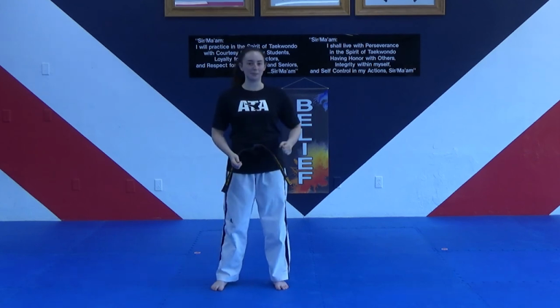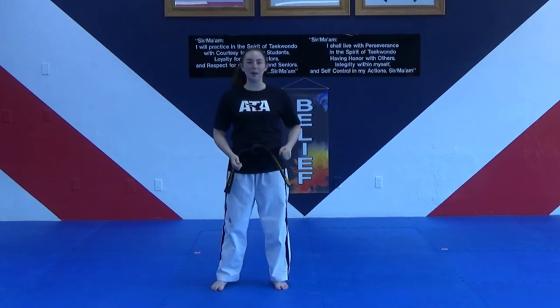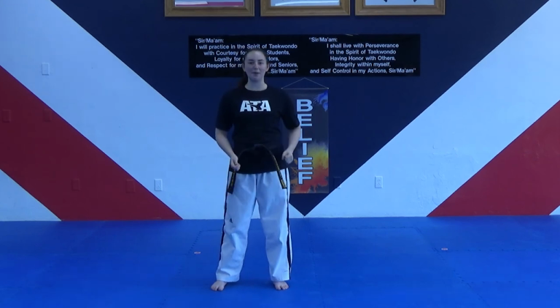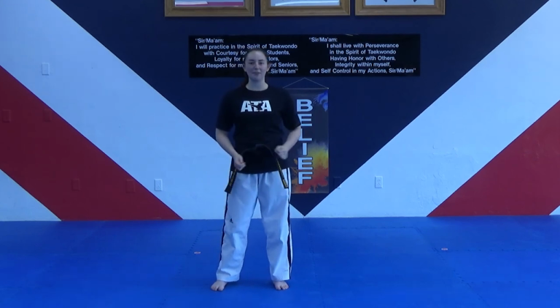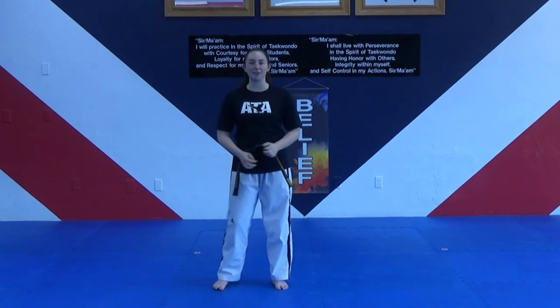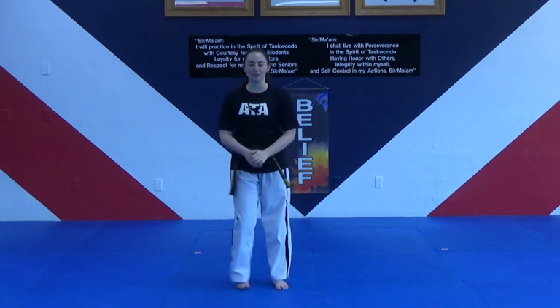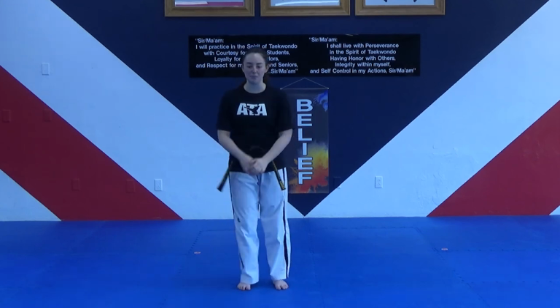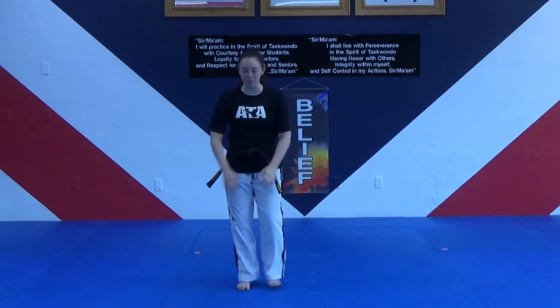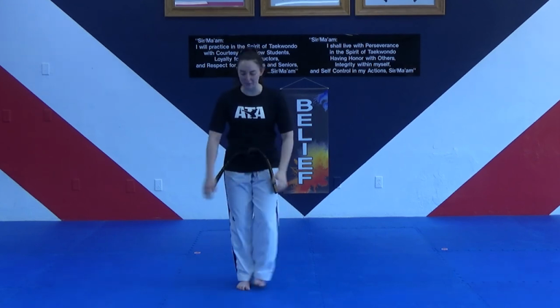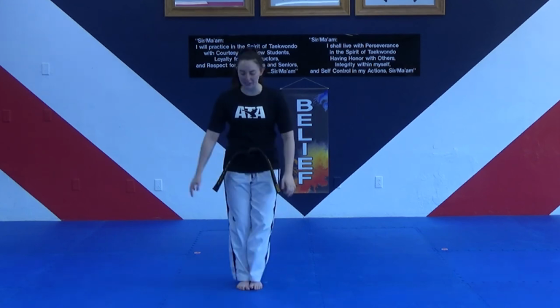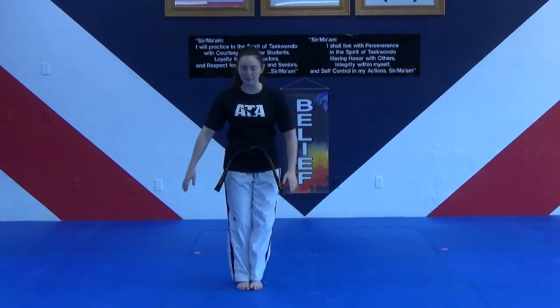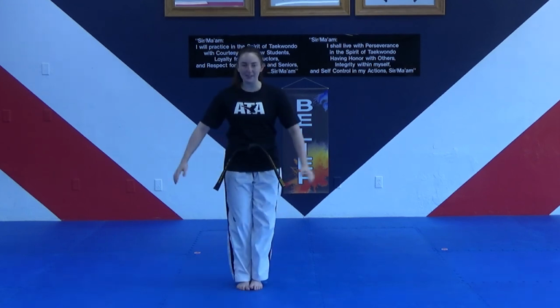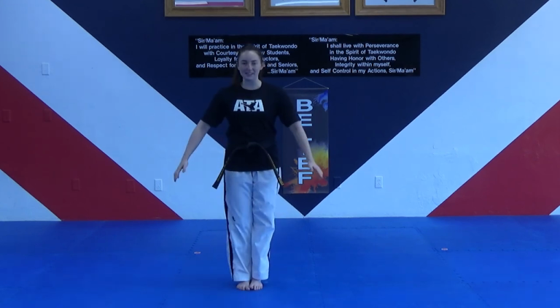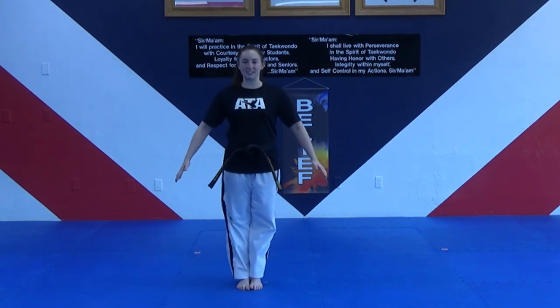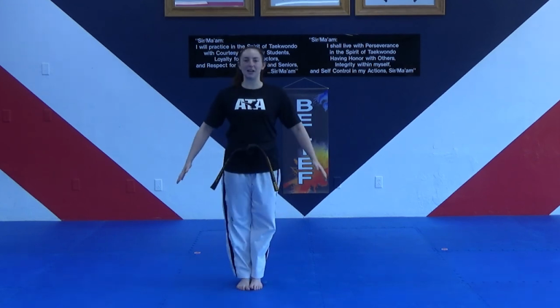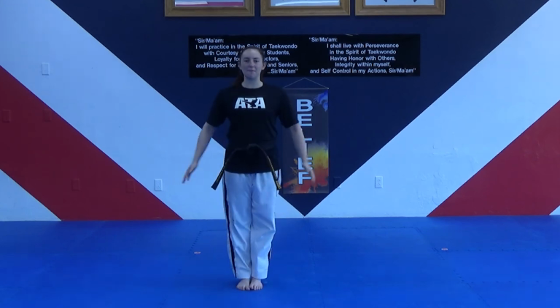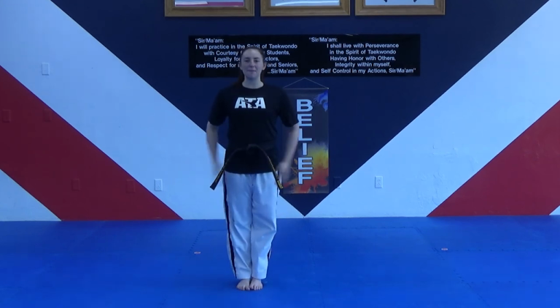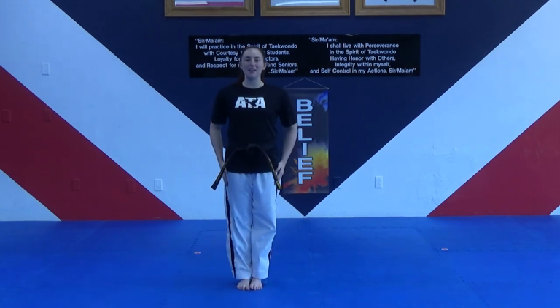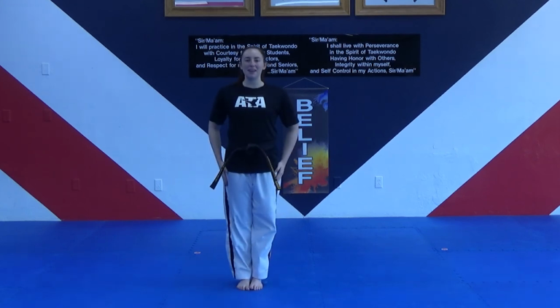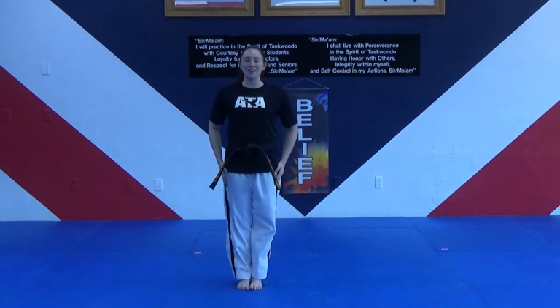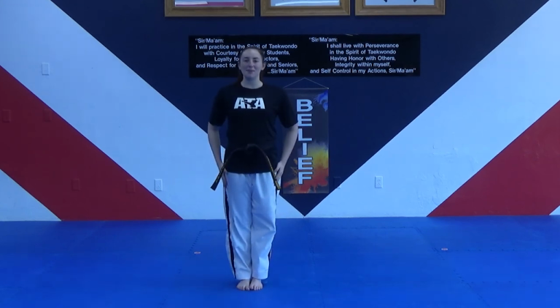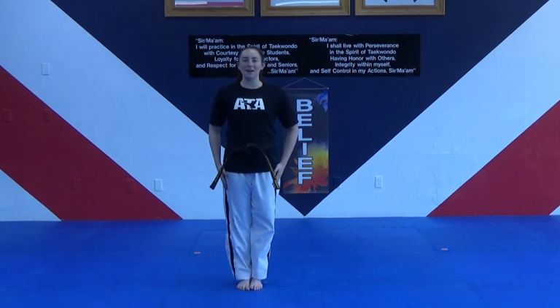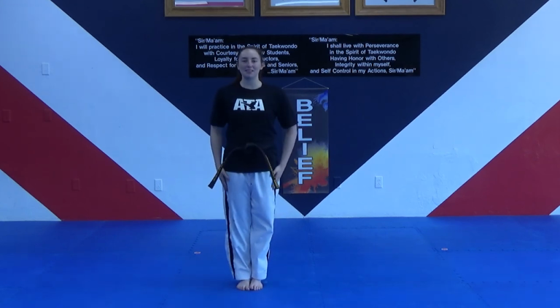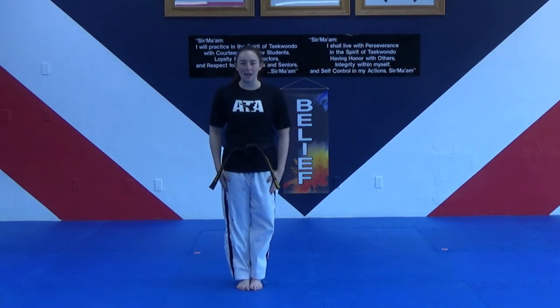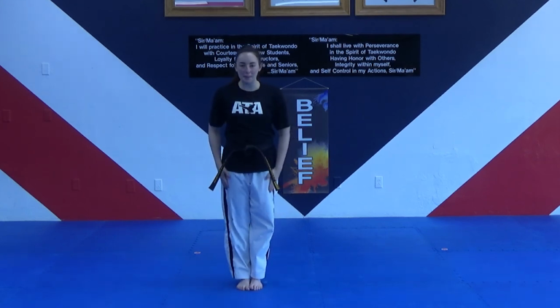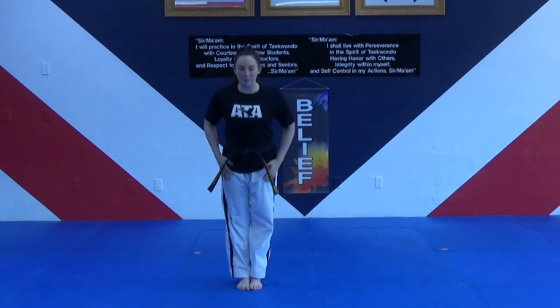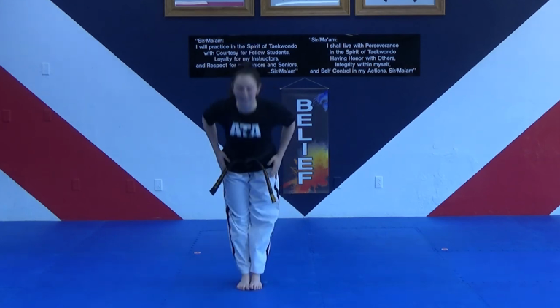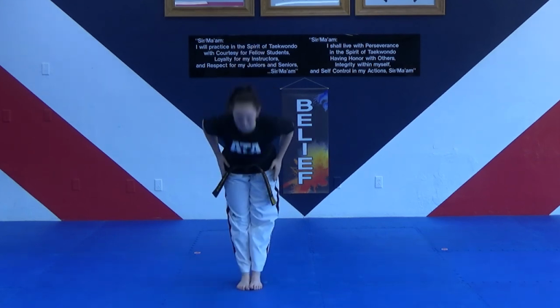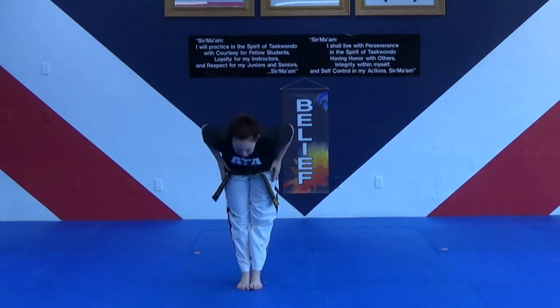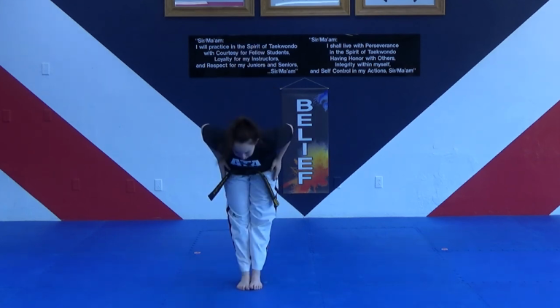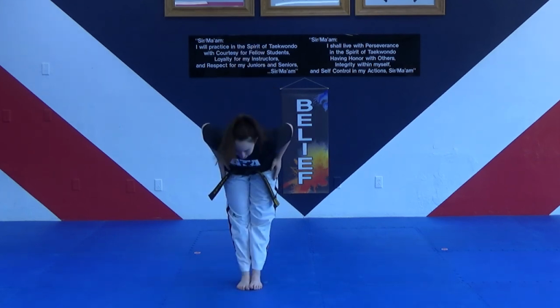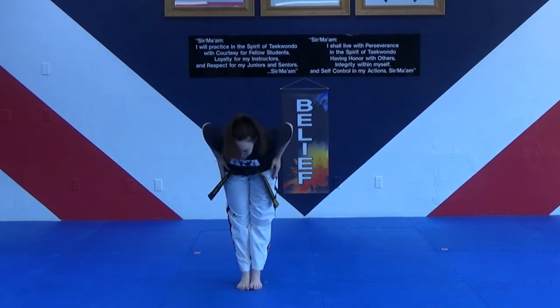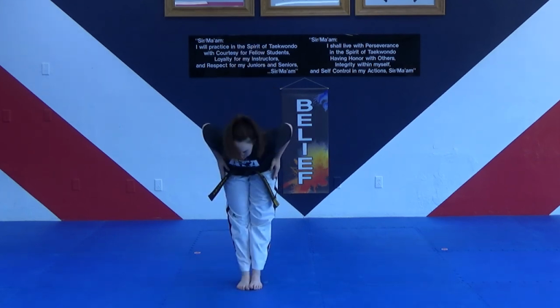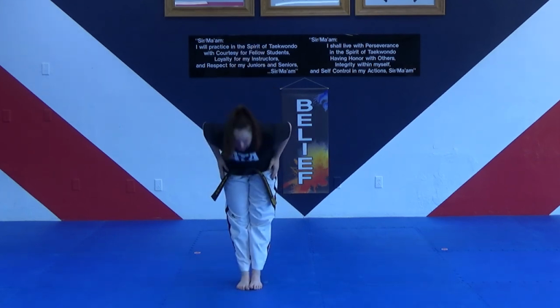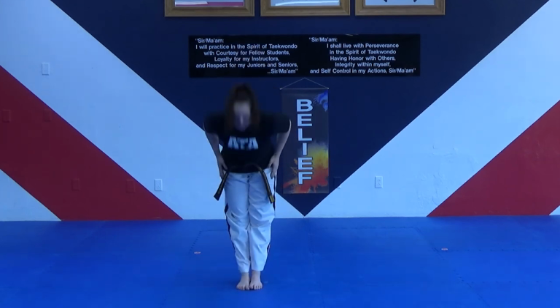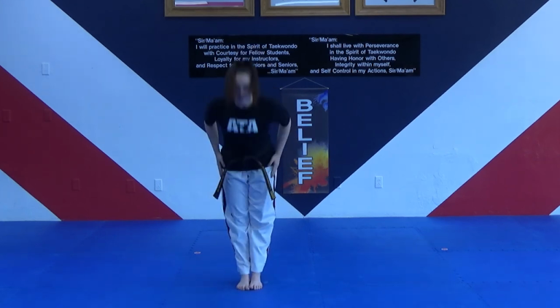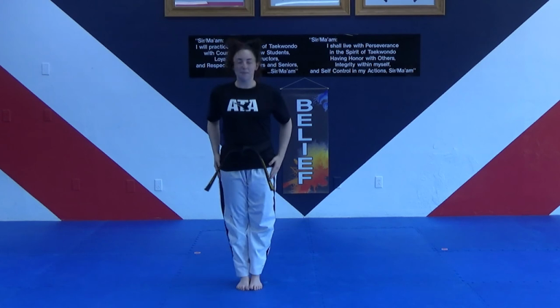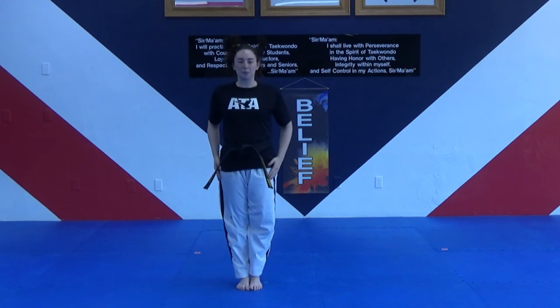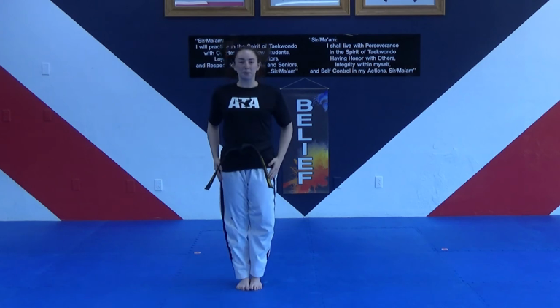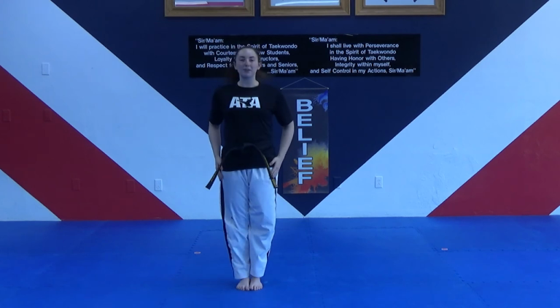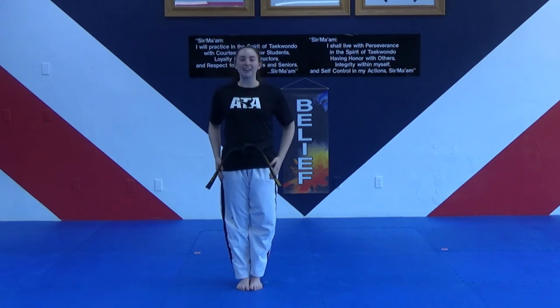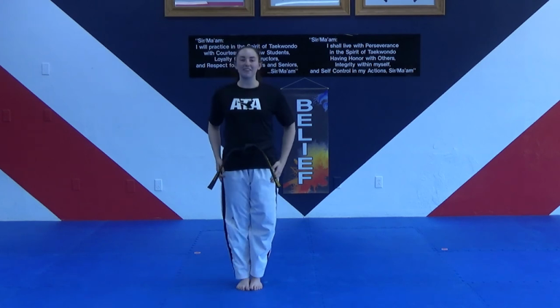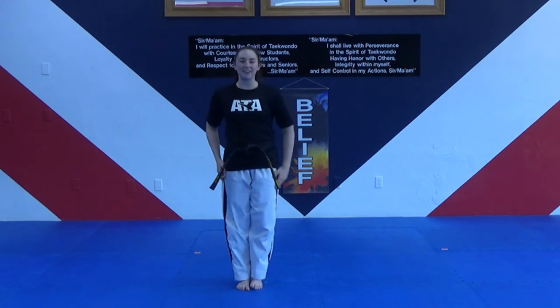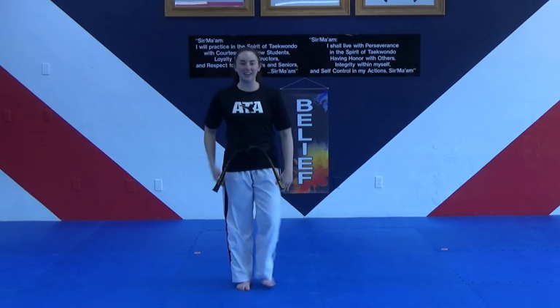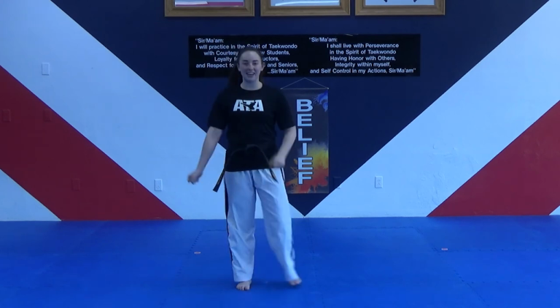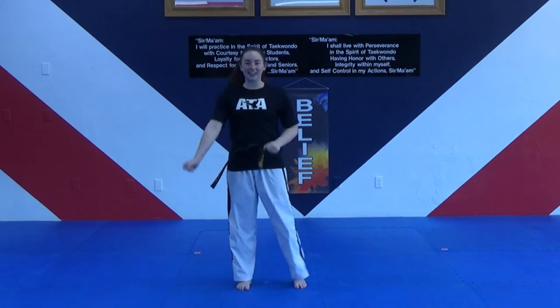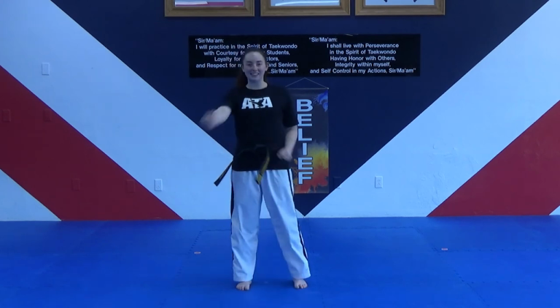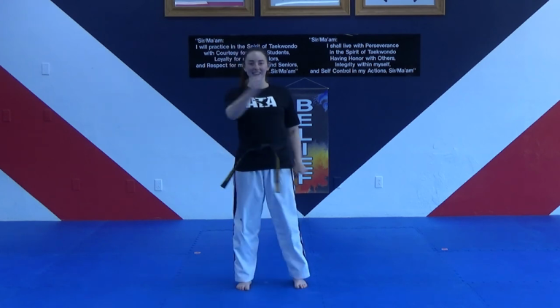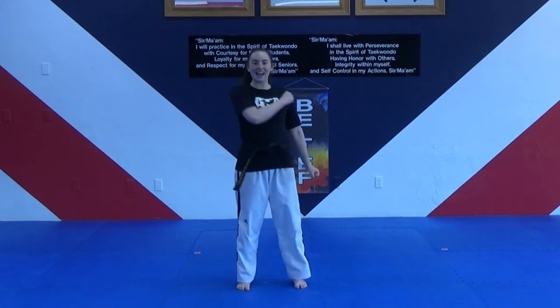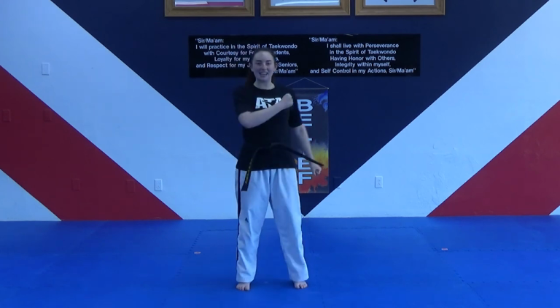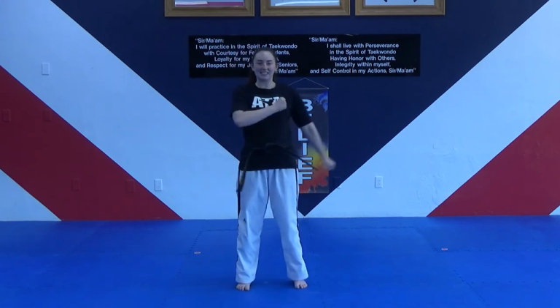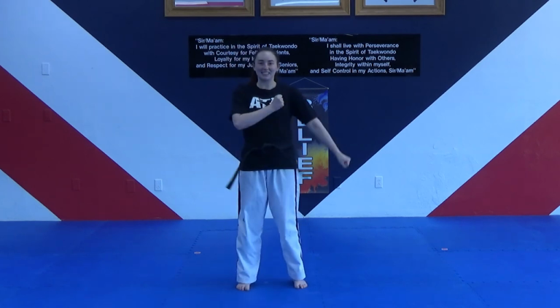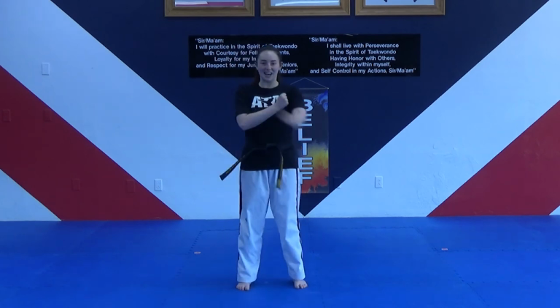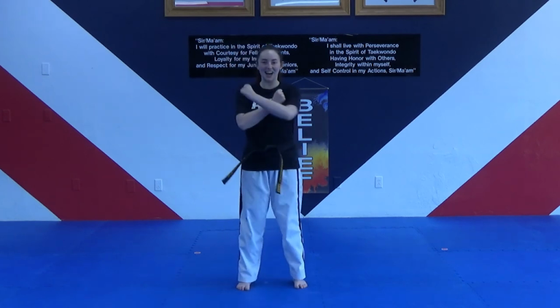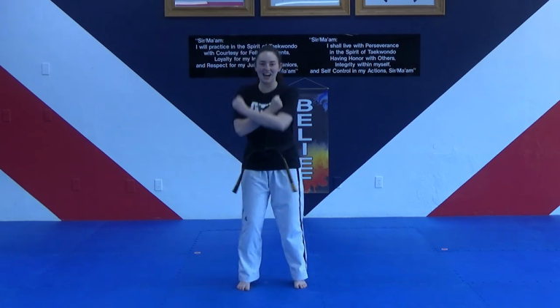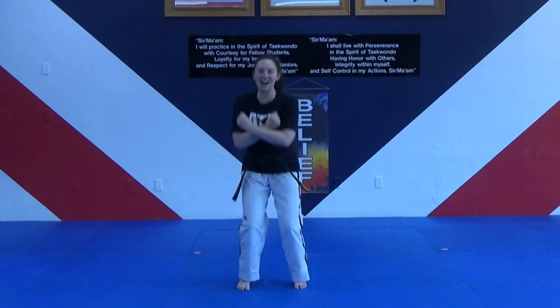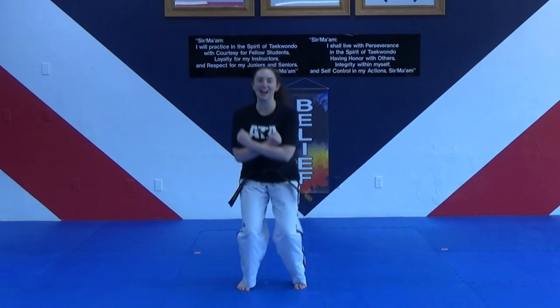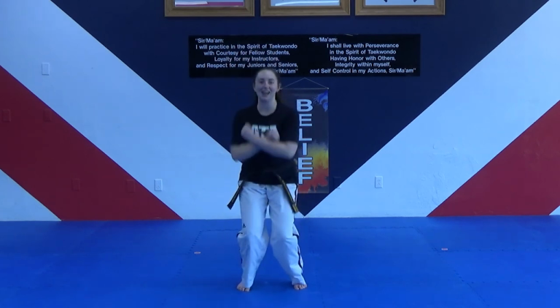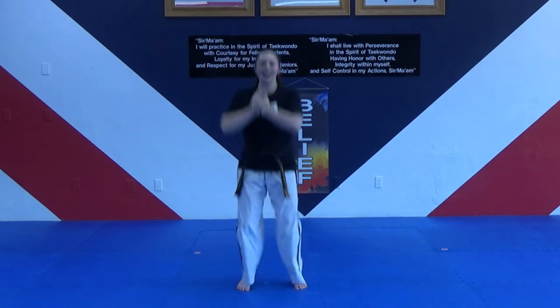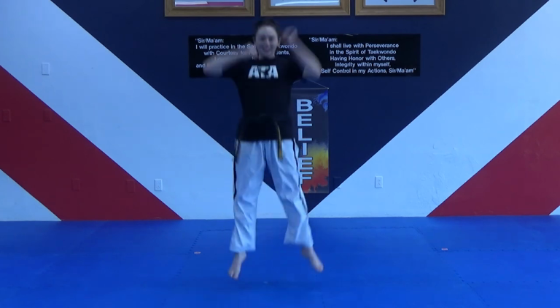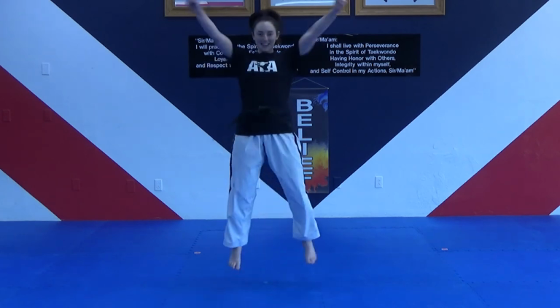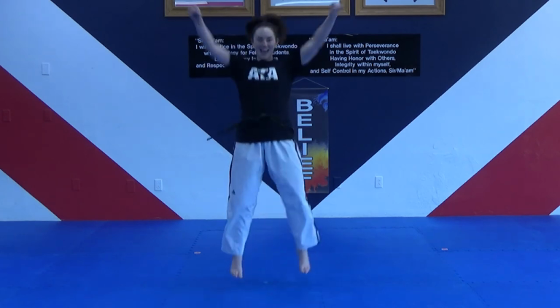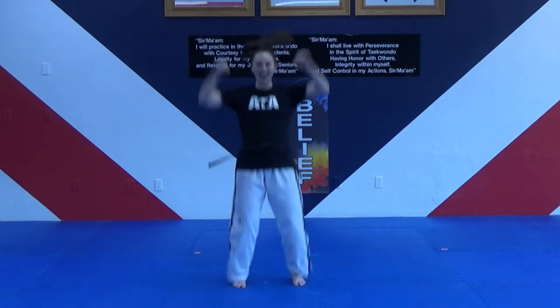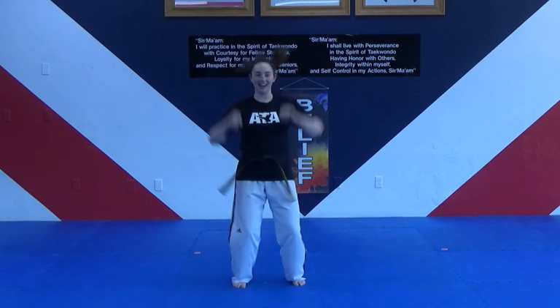Let's bow in first. Remember, face me, stand tall, and bow. Say 'believe.' Remember, believe means yes, I can.